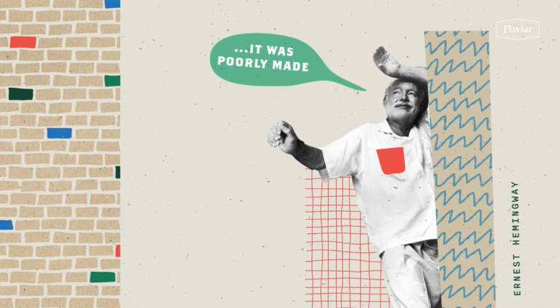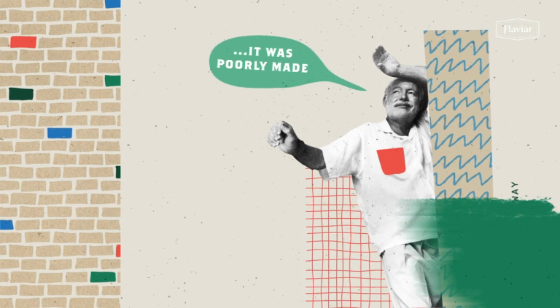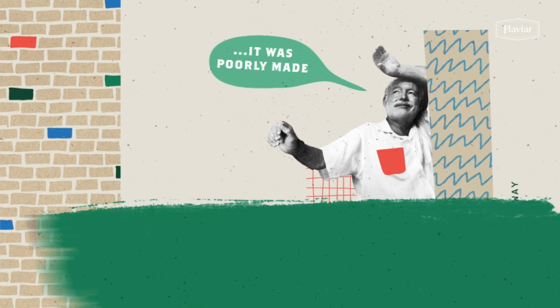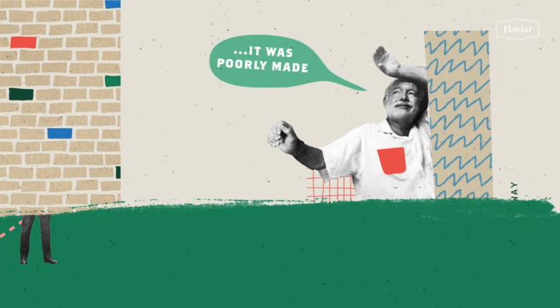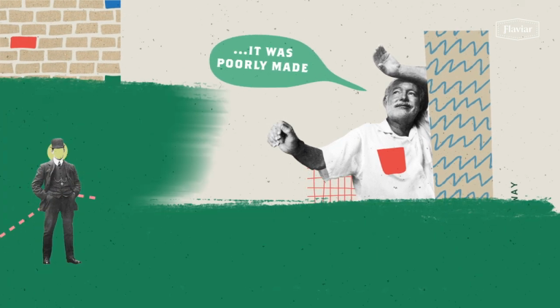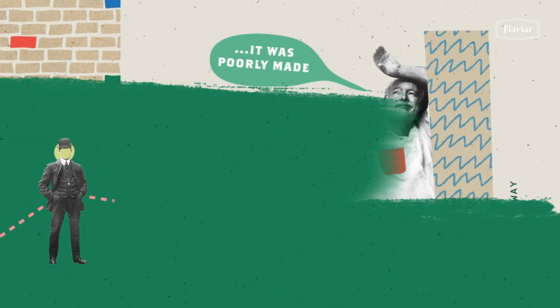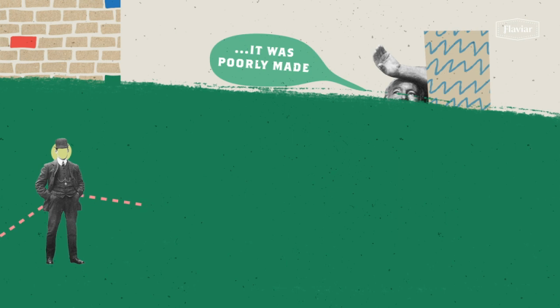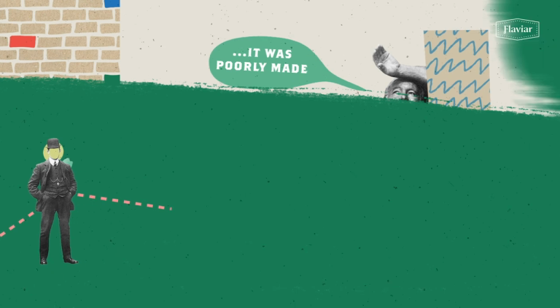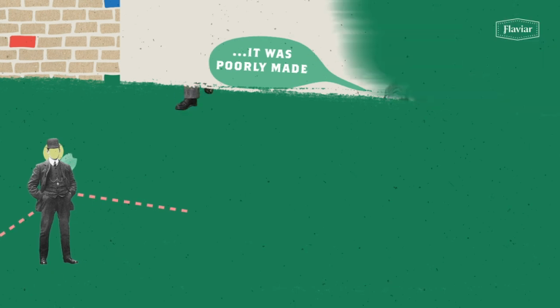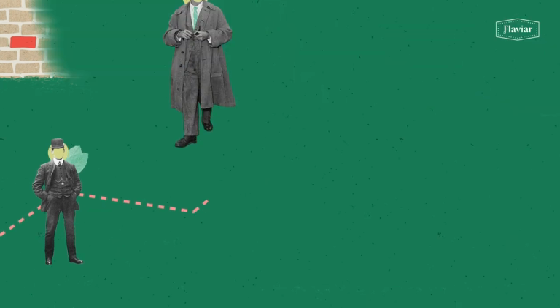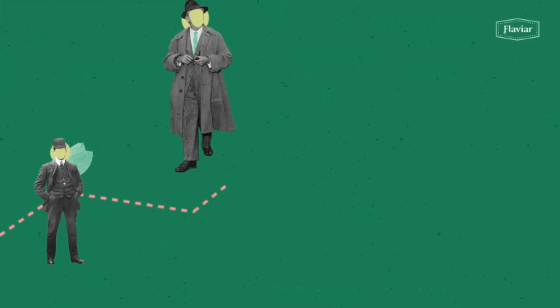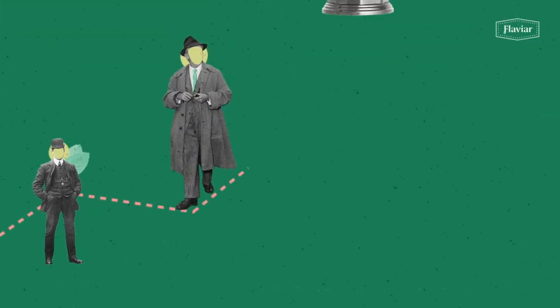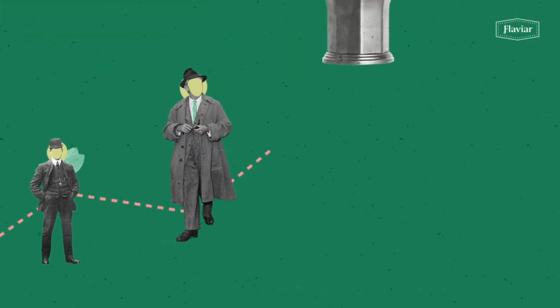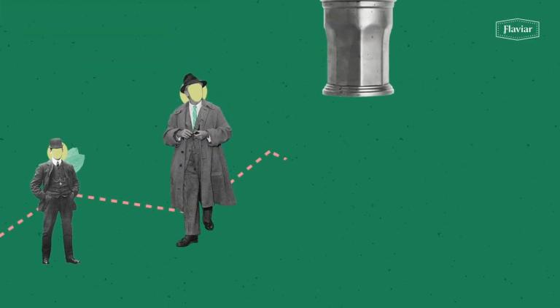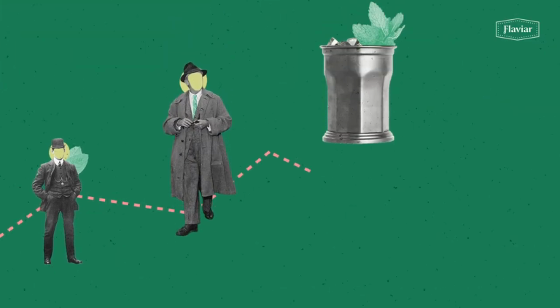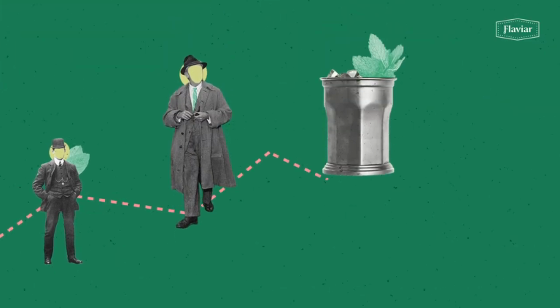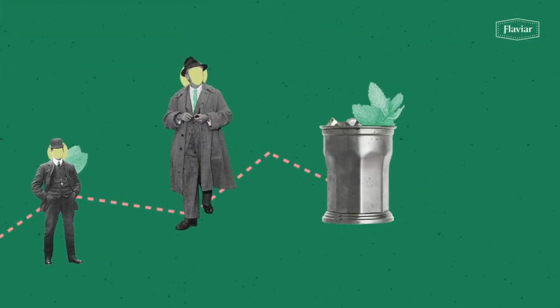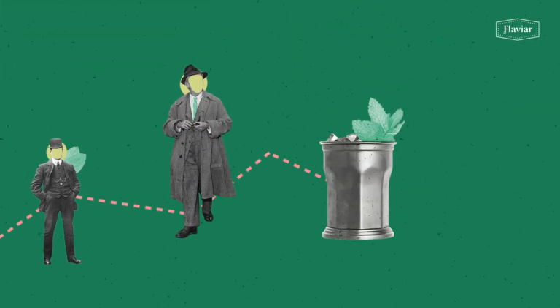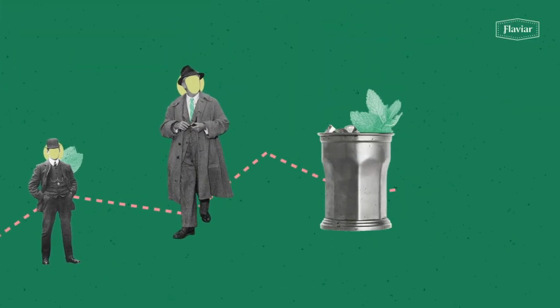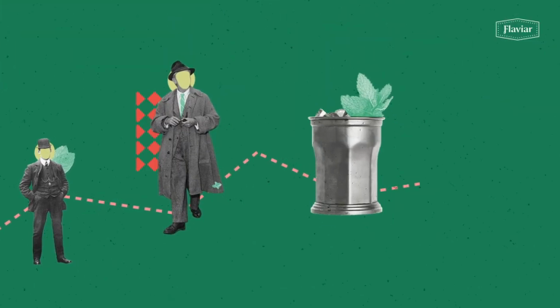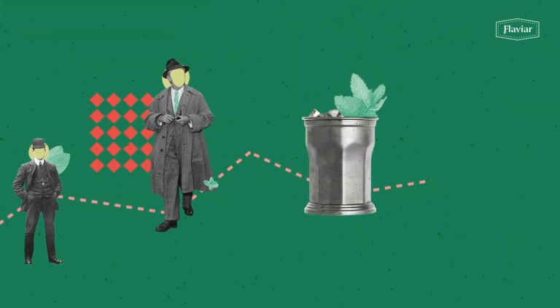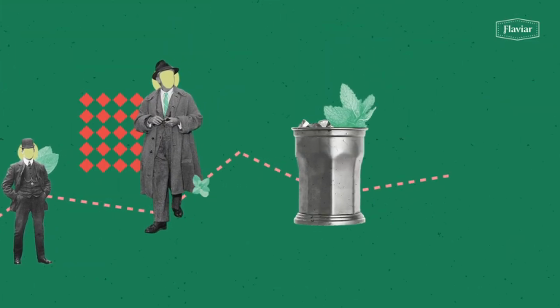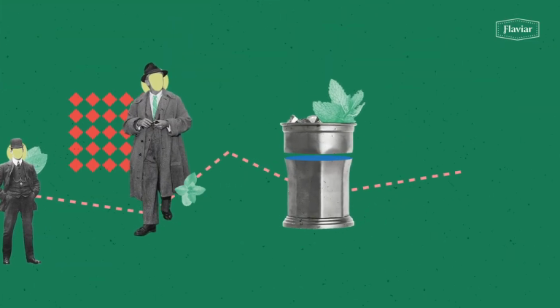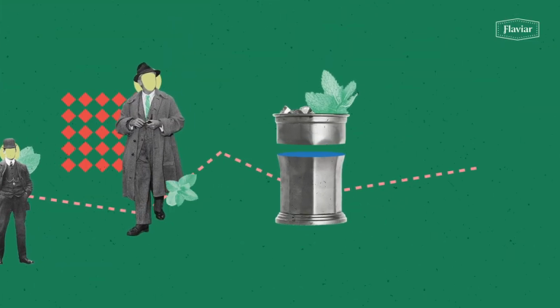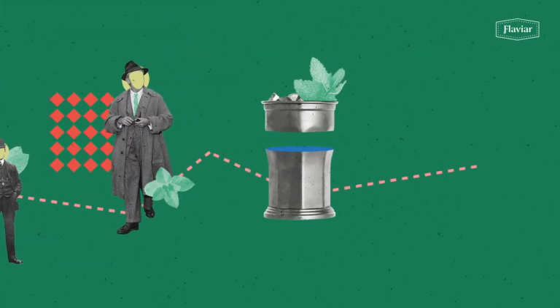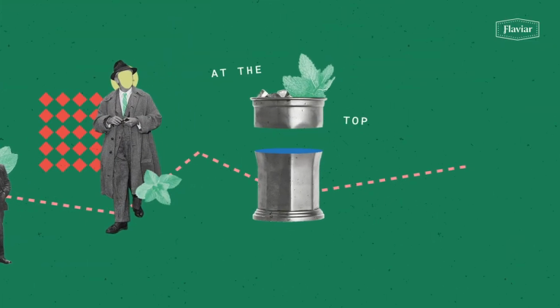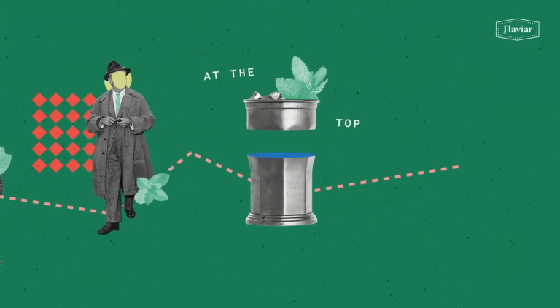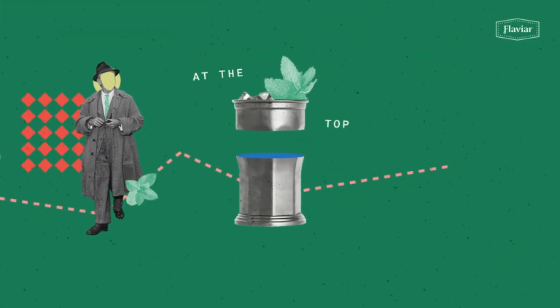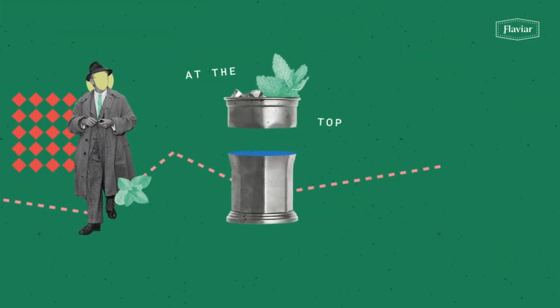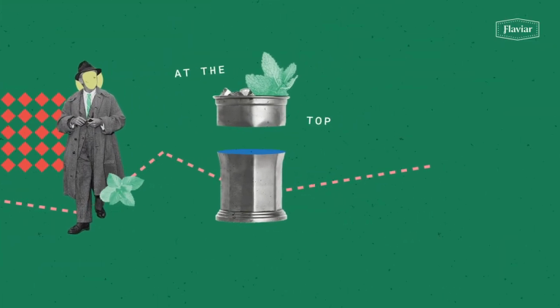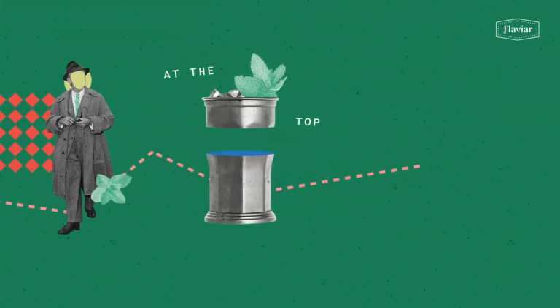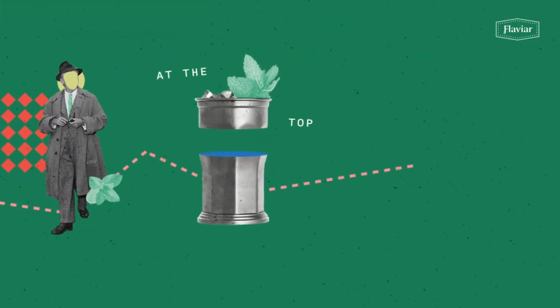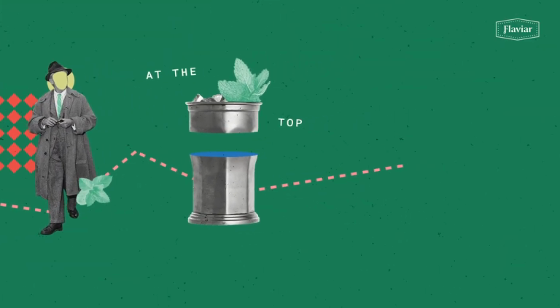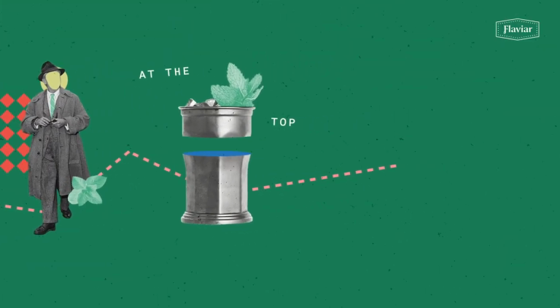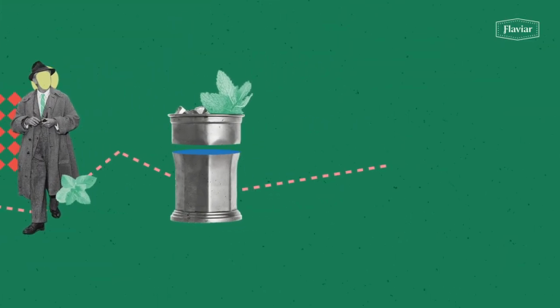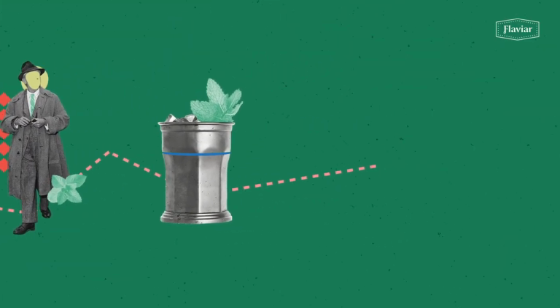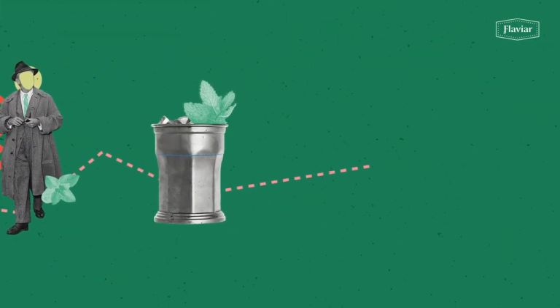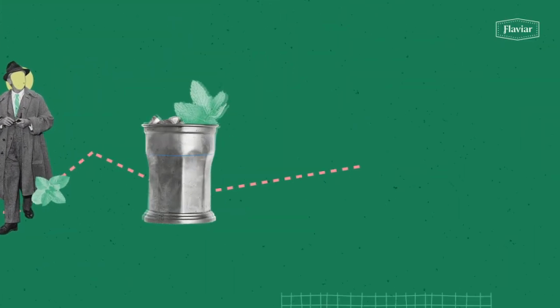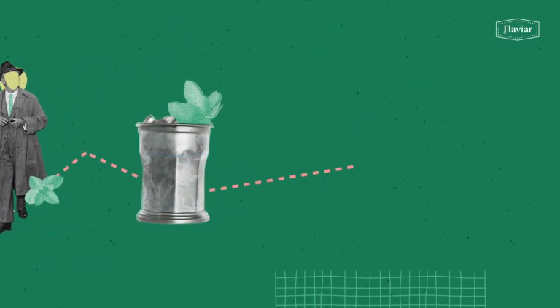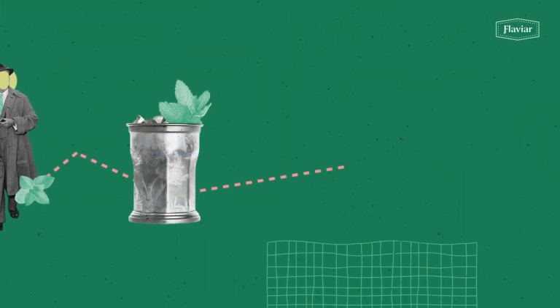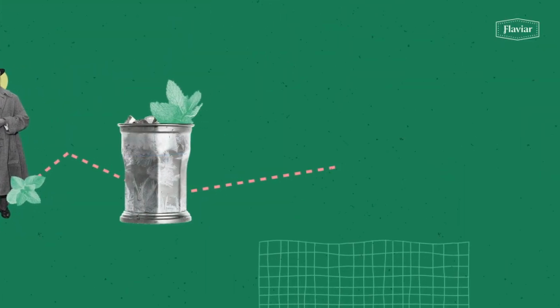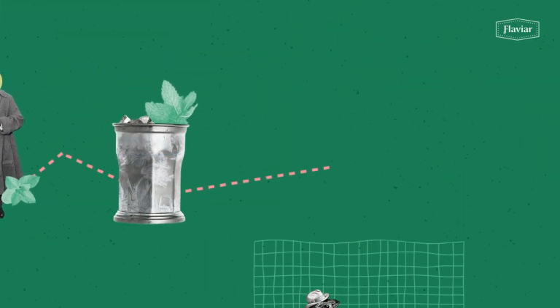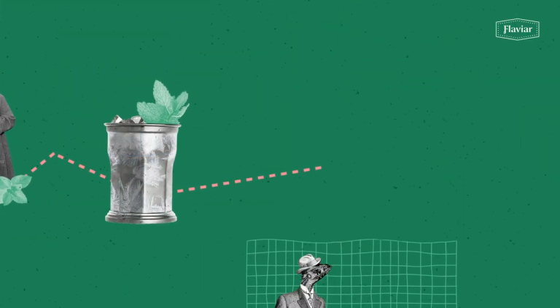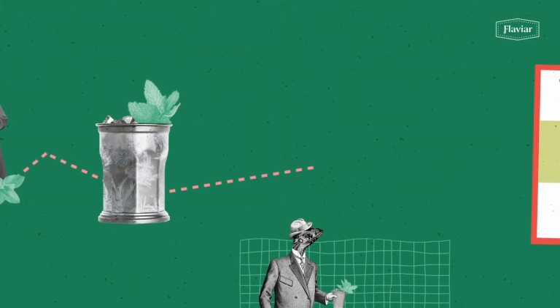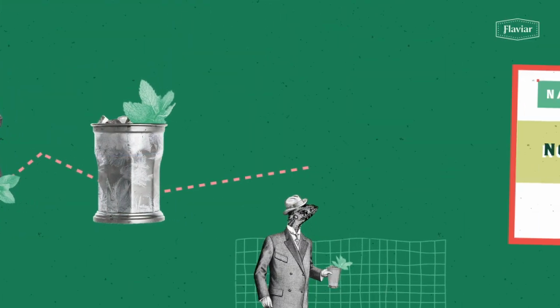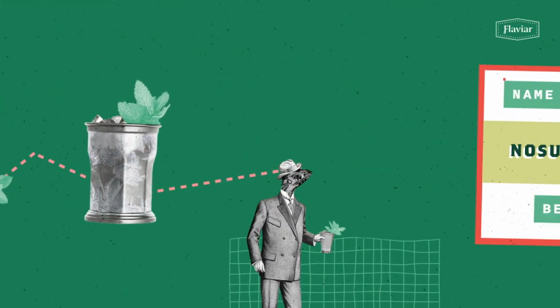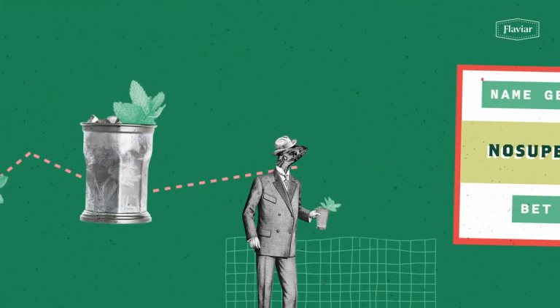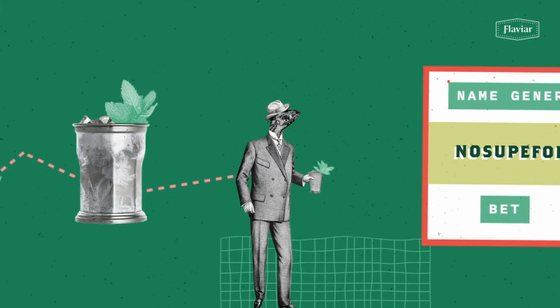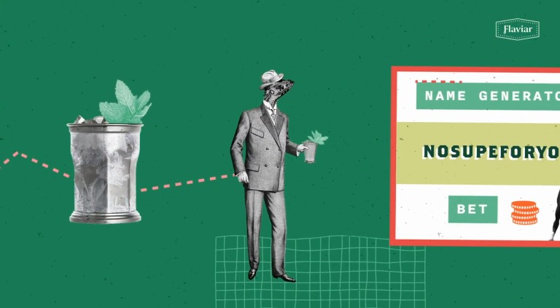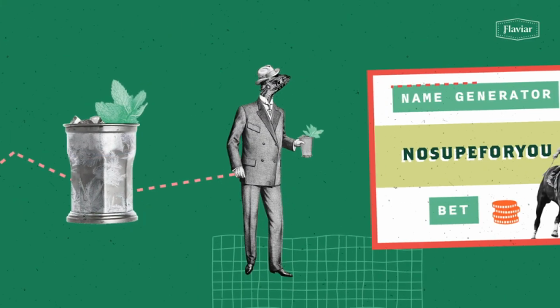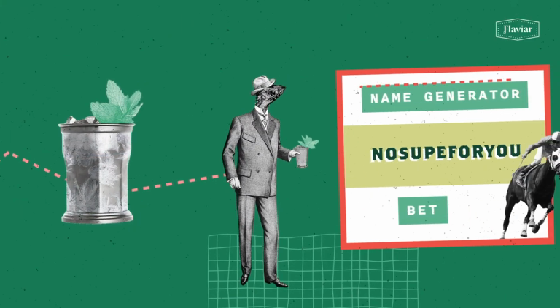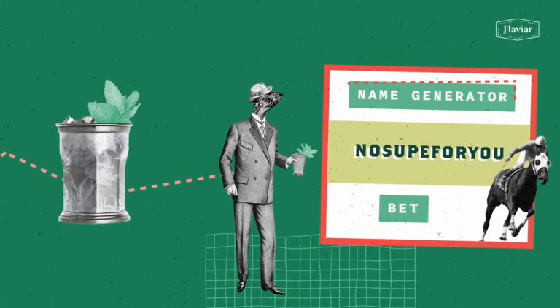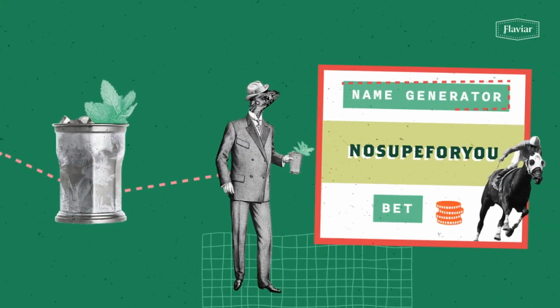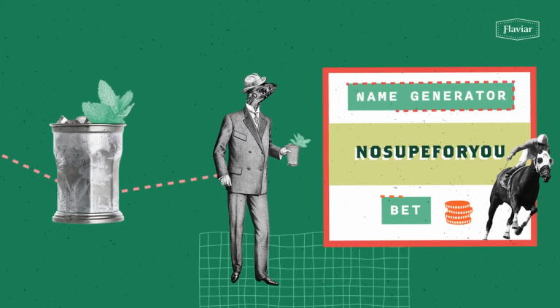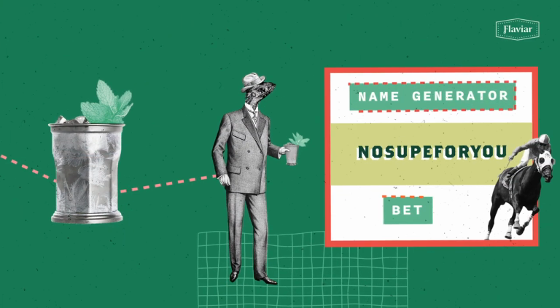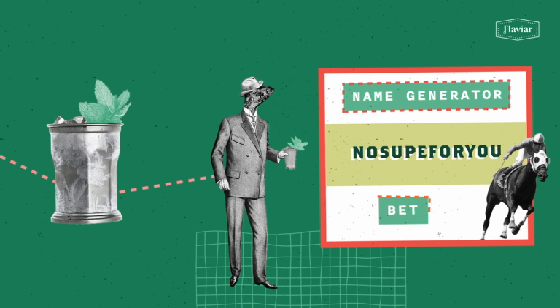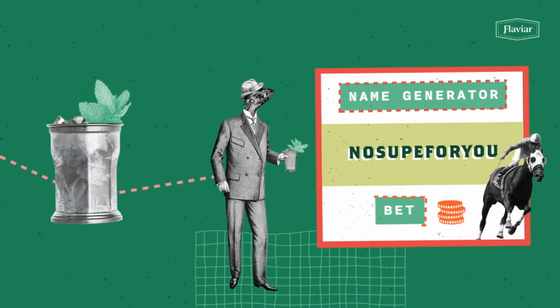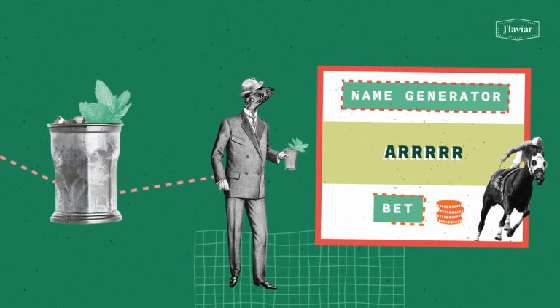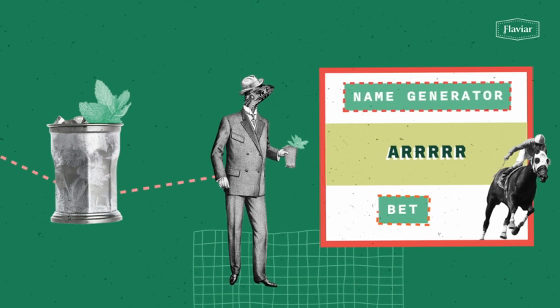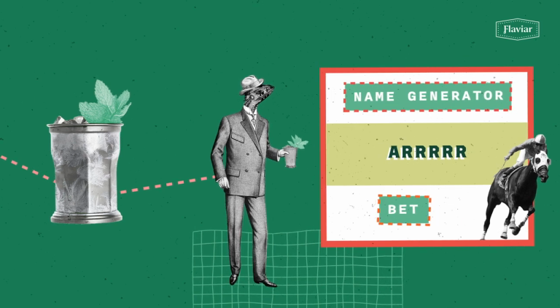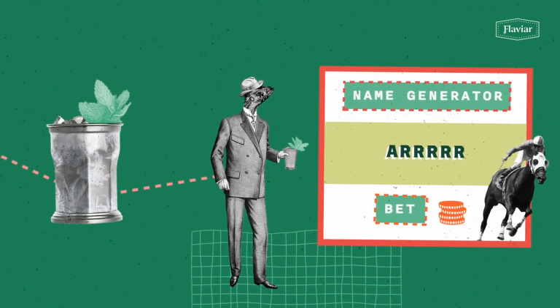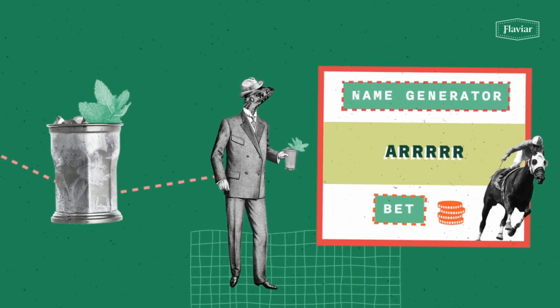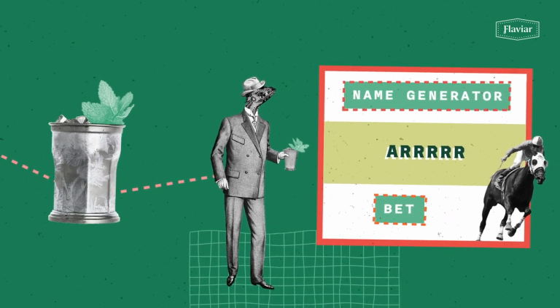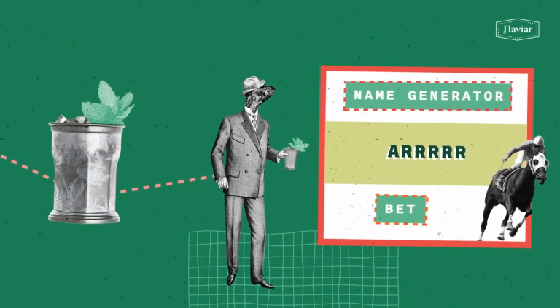No matter how famous you are though, make sure you hold the cup at the top and let the frost form. And always bet on the horse with the funniest name.